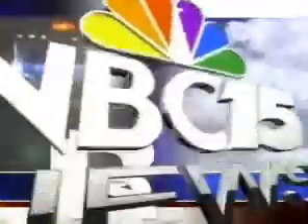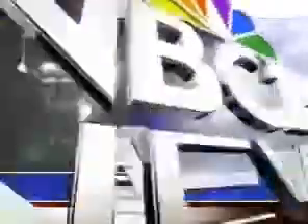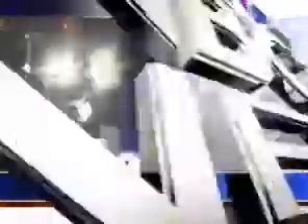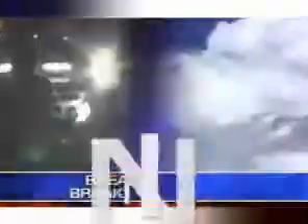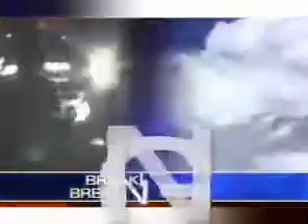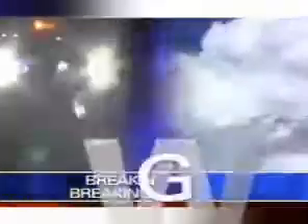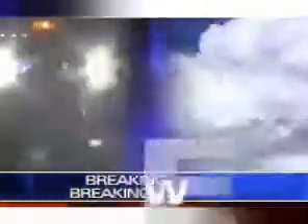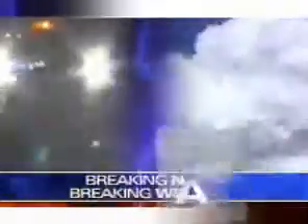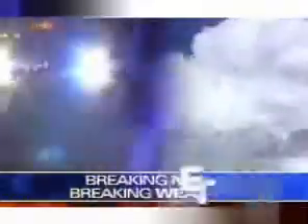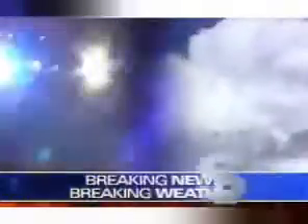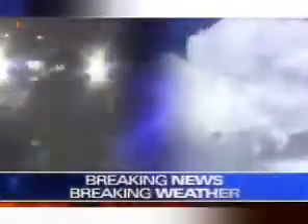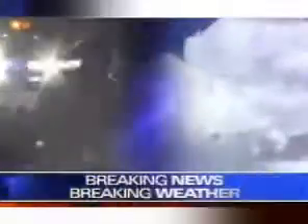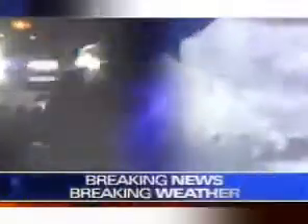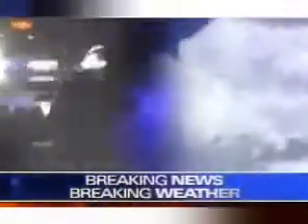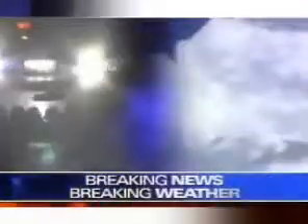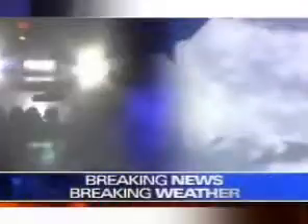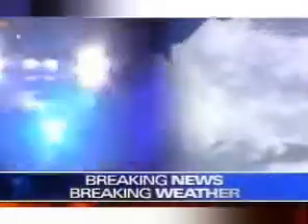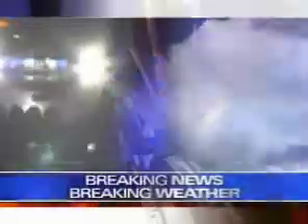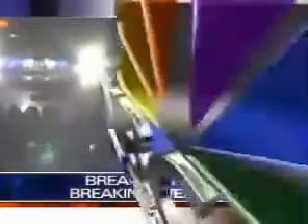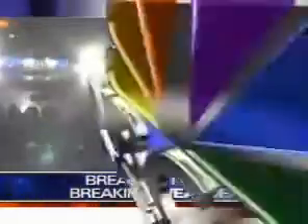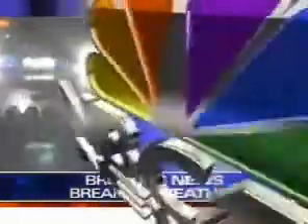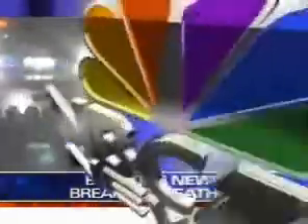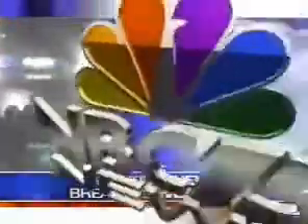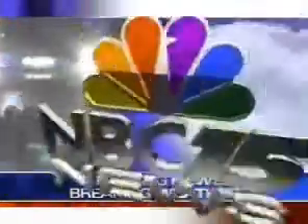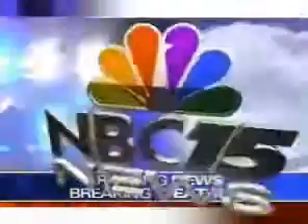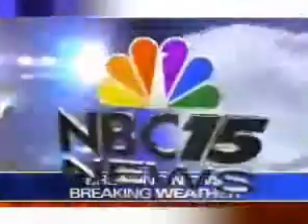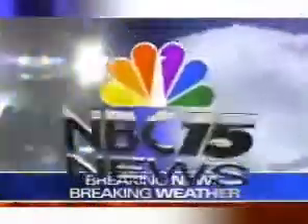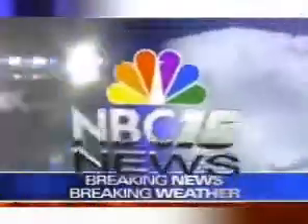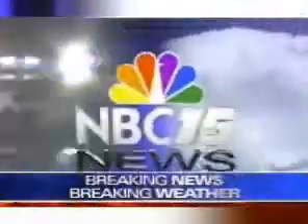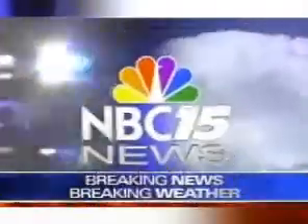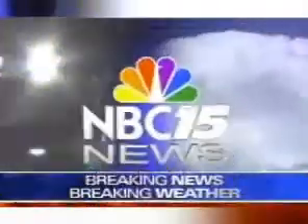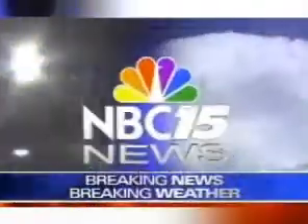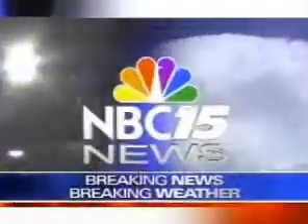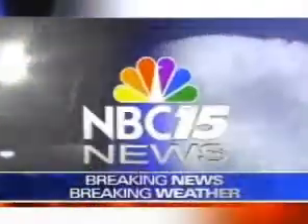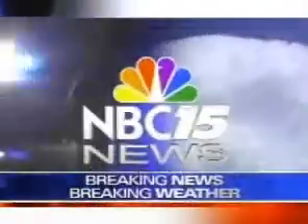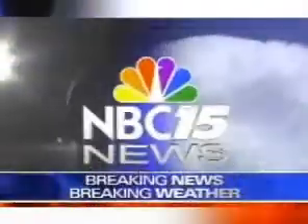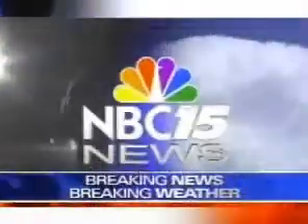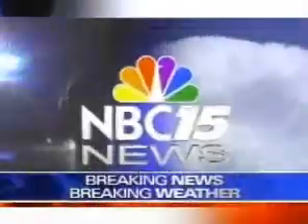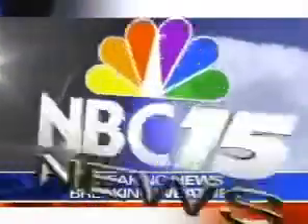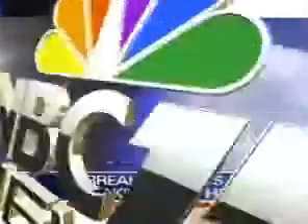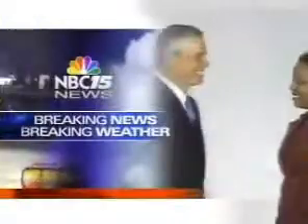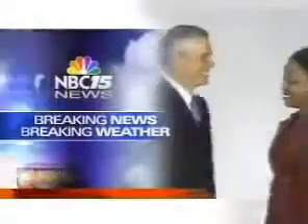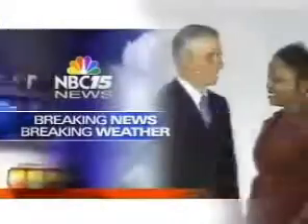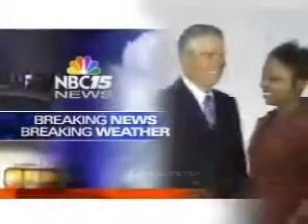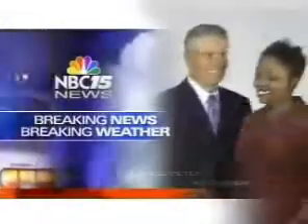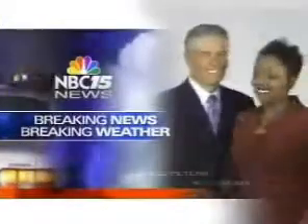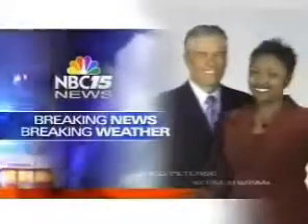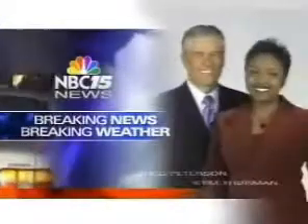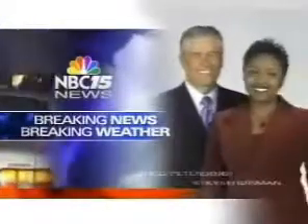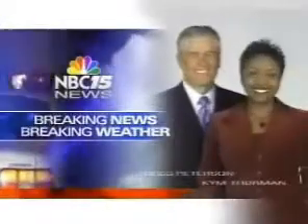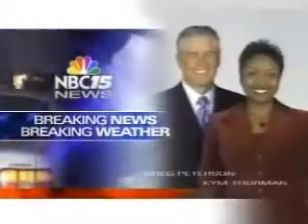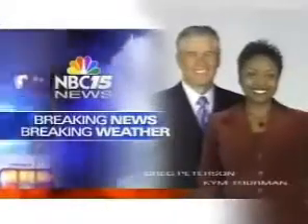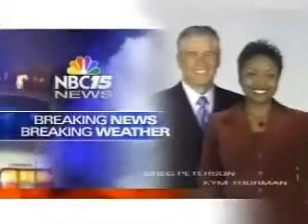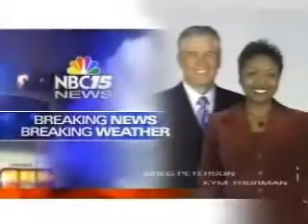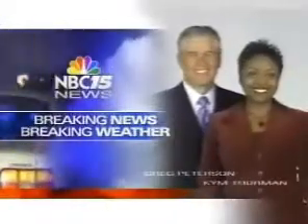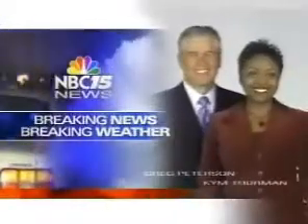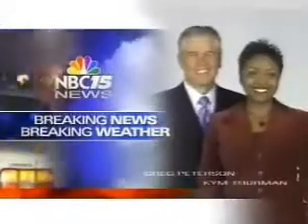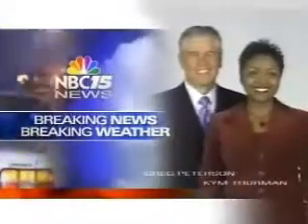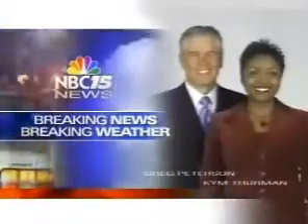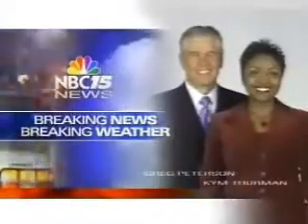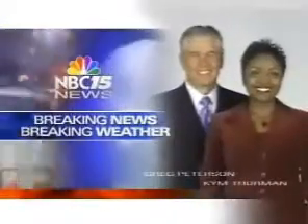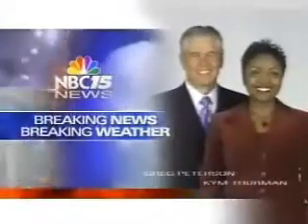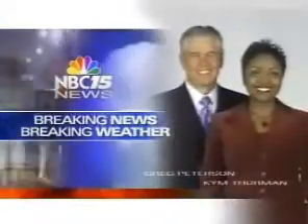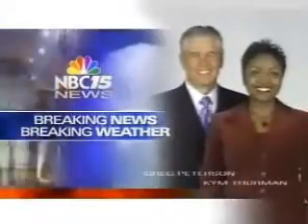Breaking news, breaking weather. You're watching NBC 15 News with Greg Peterson and Kim Thurman.